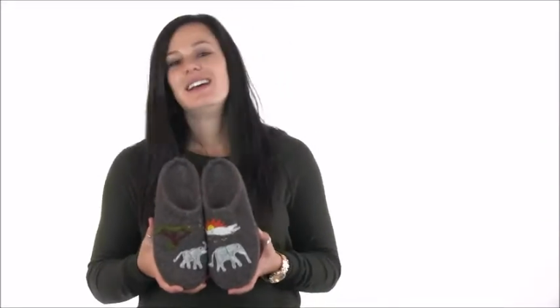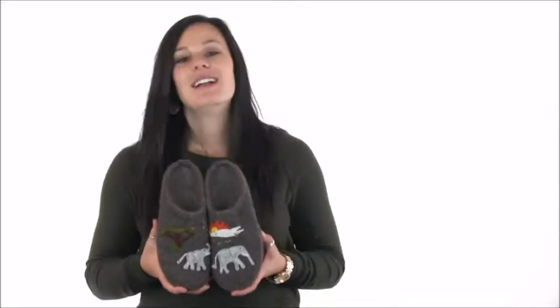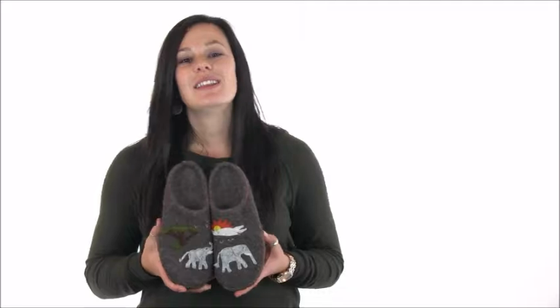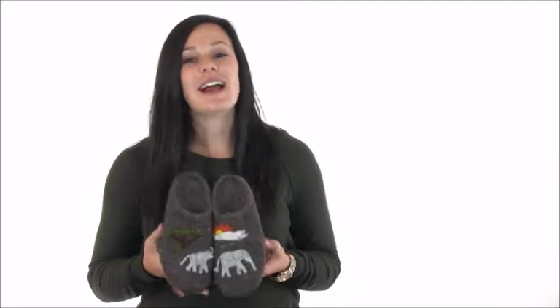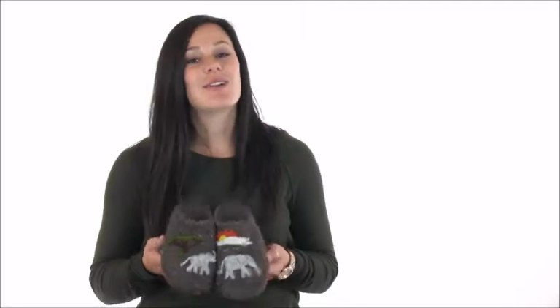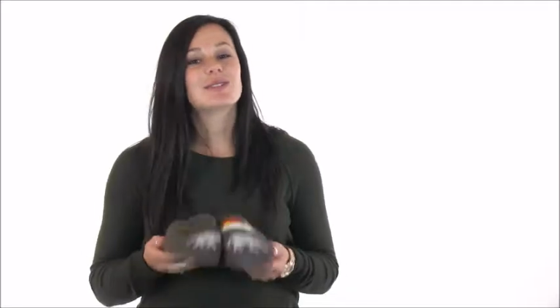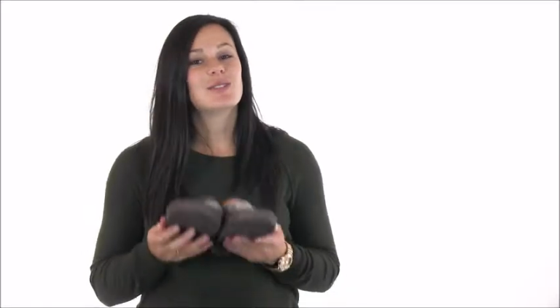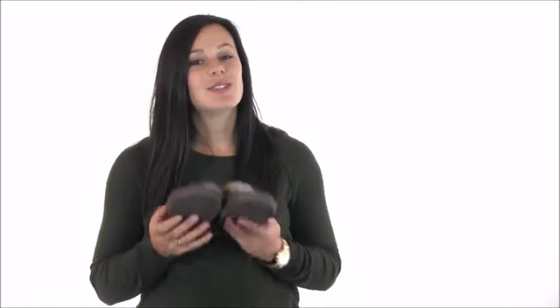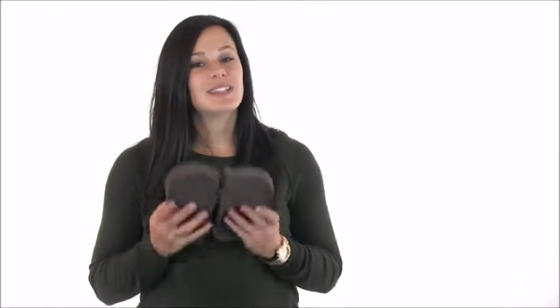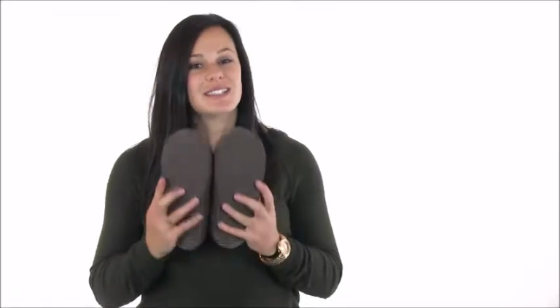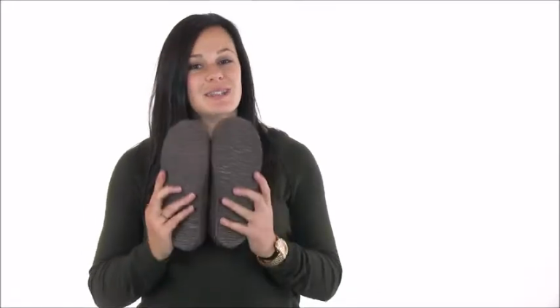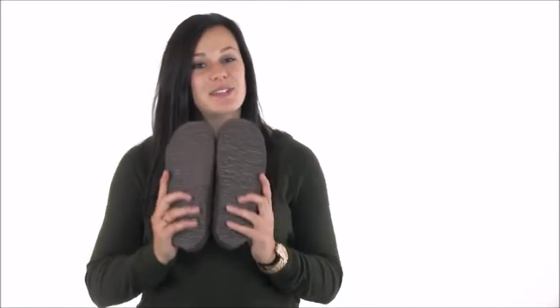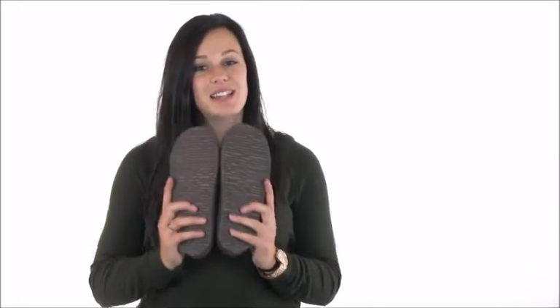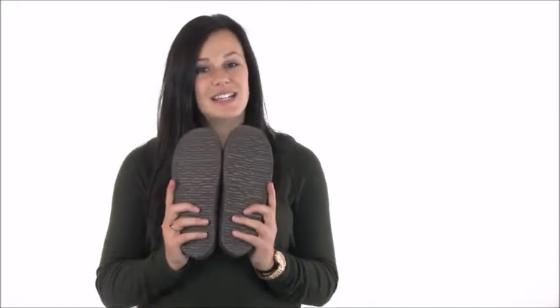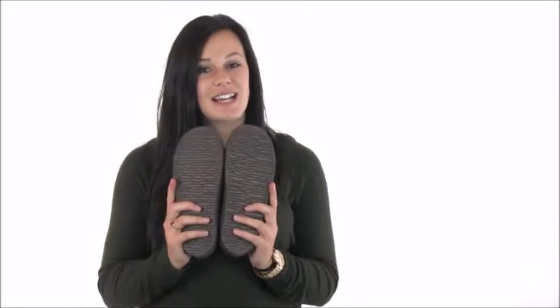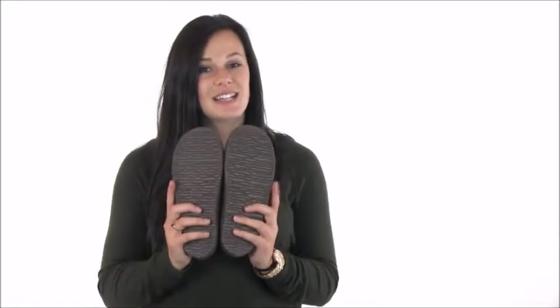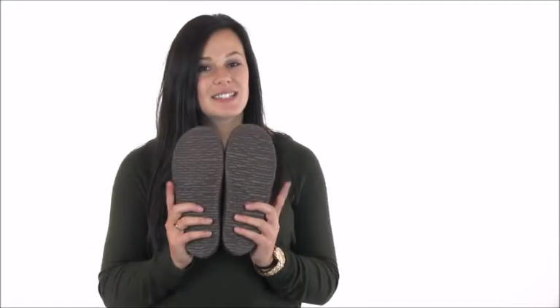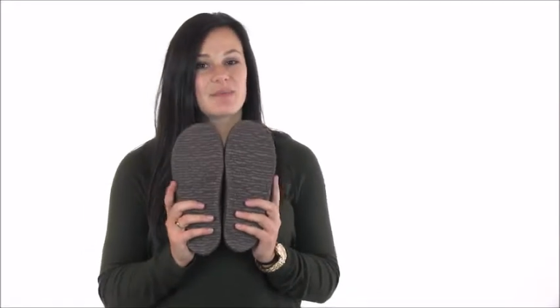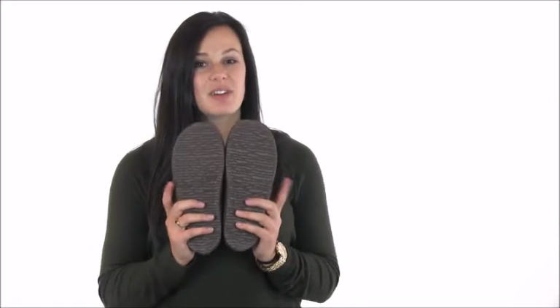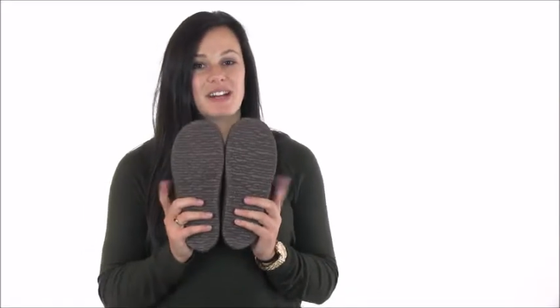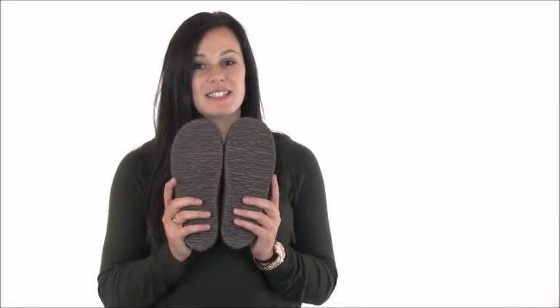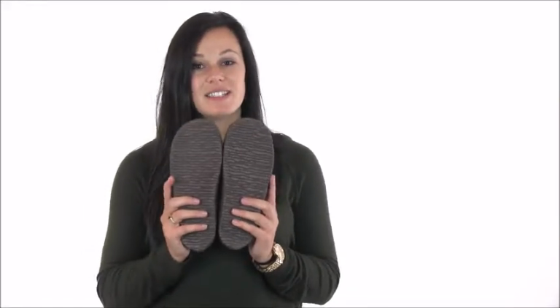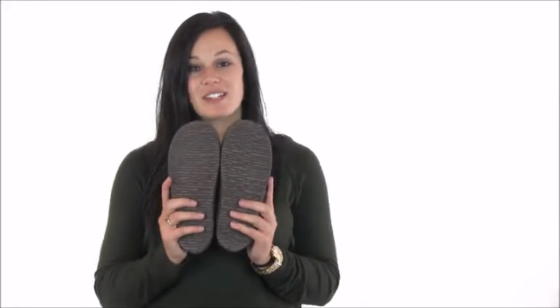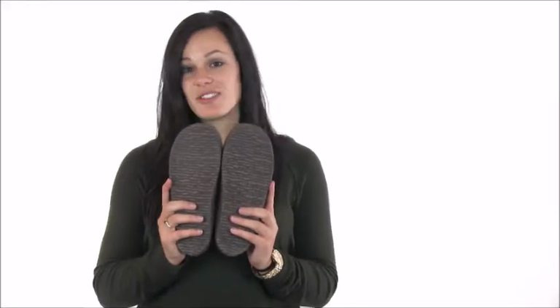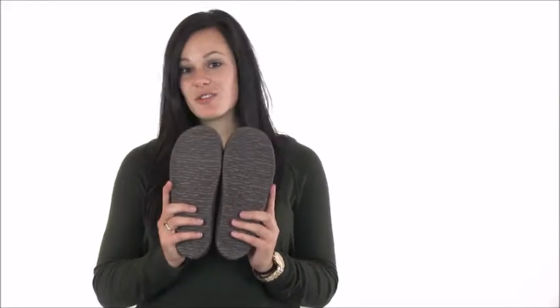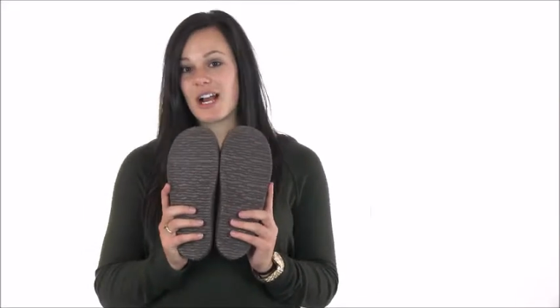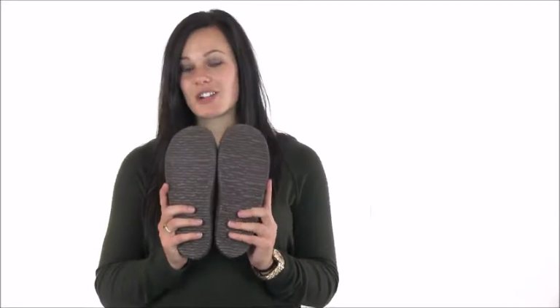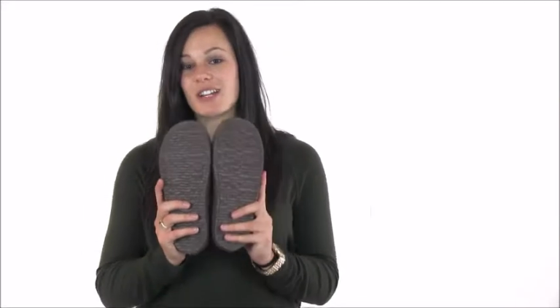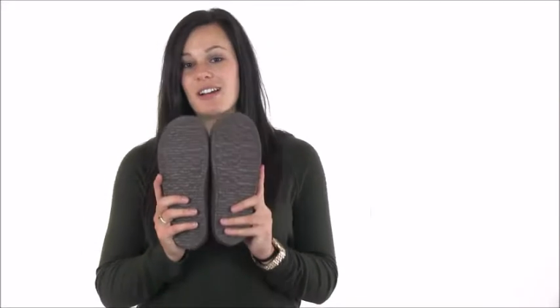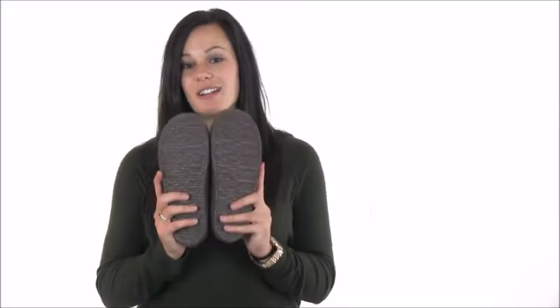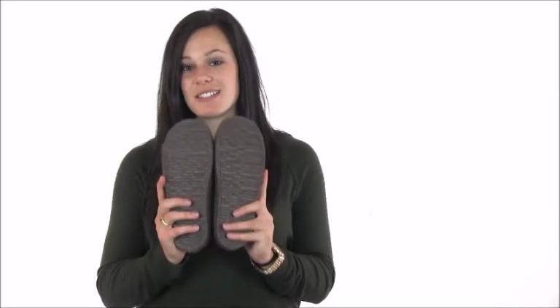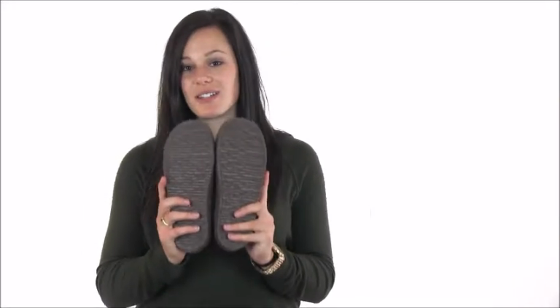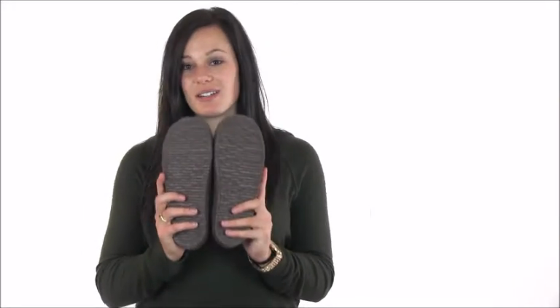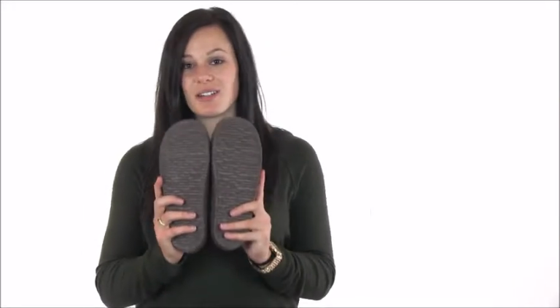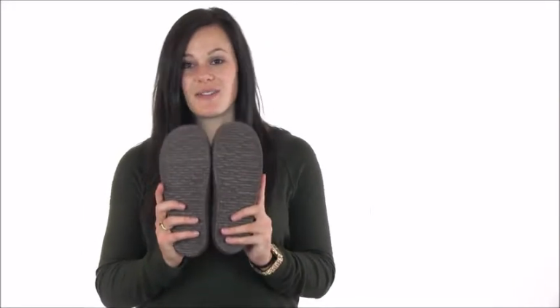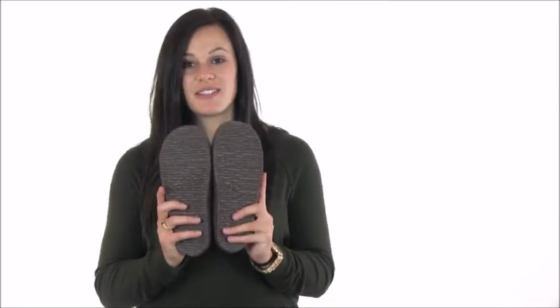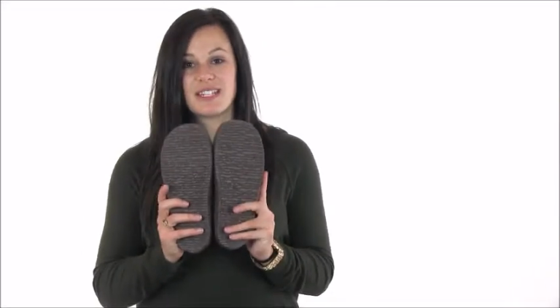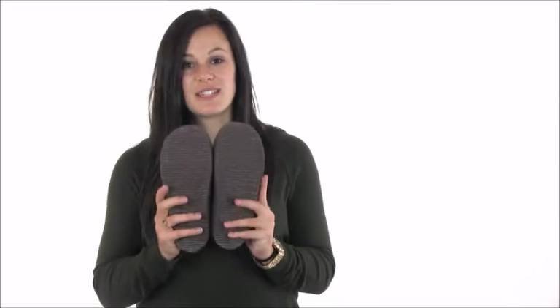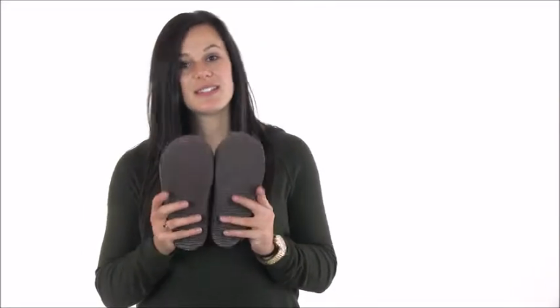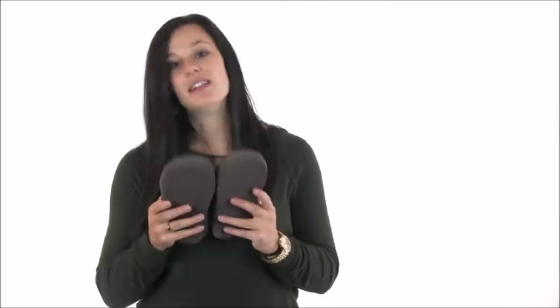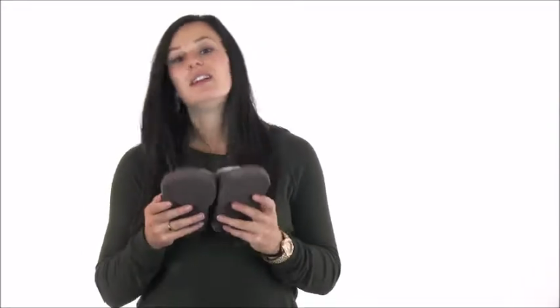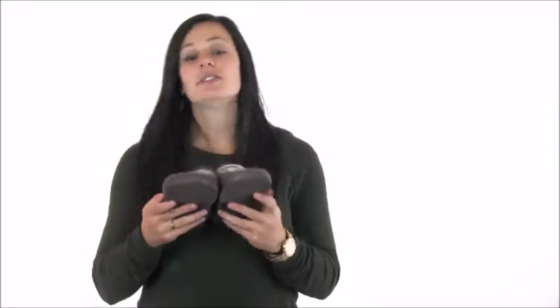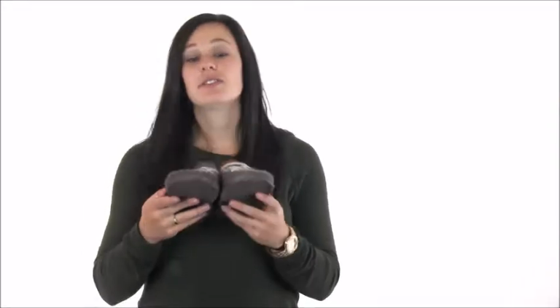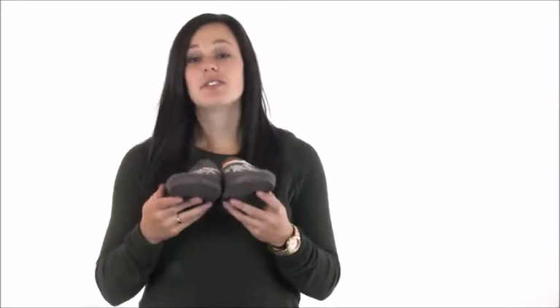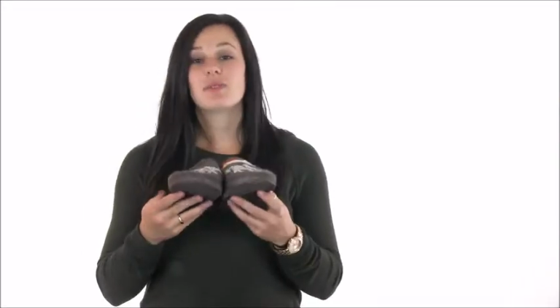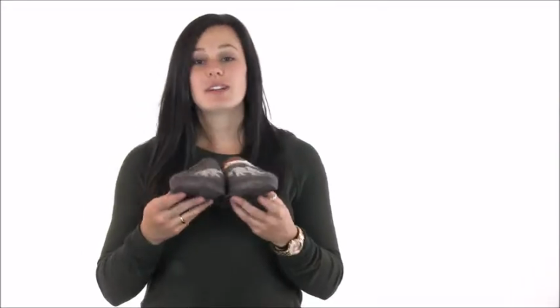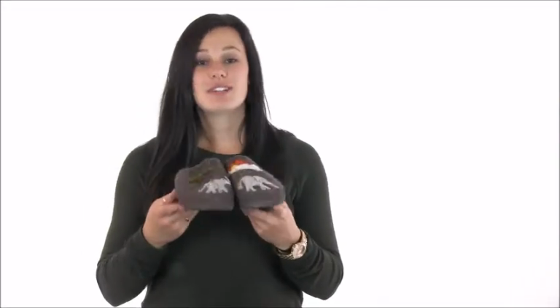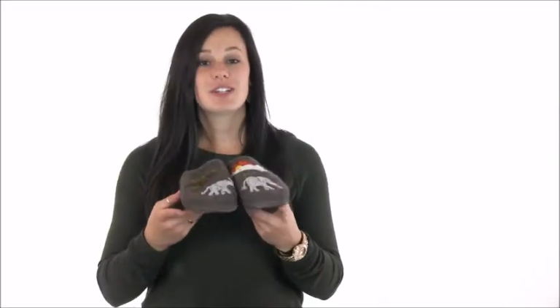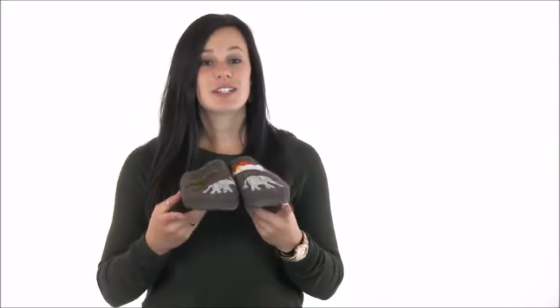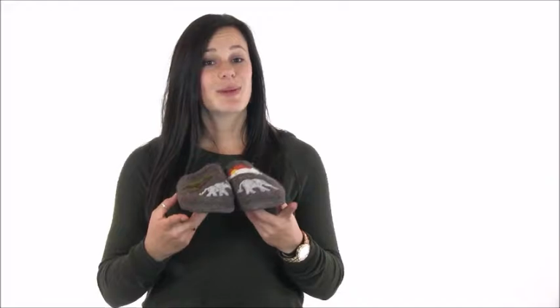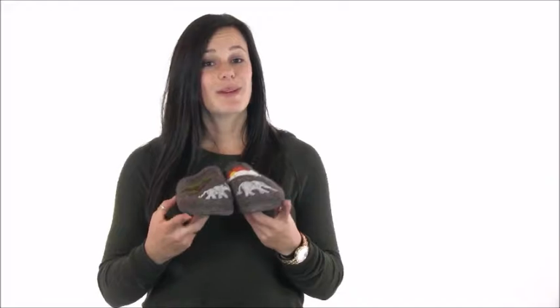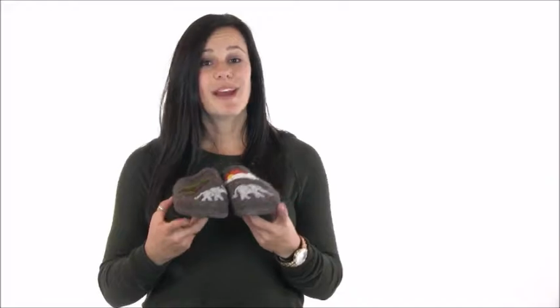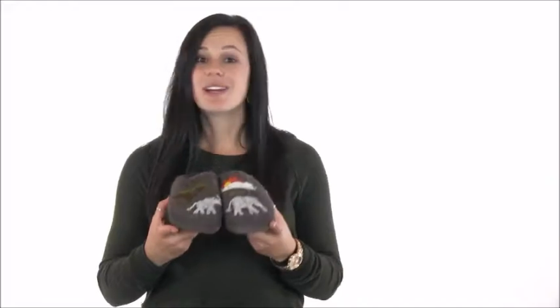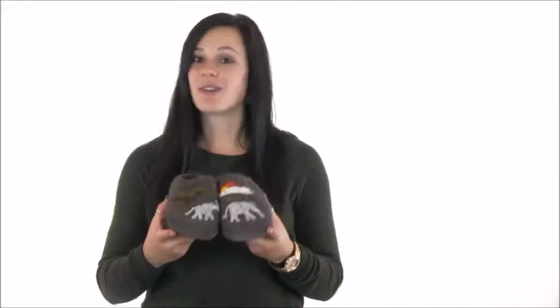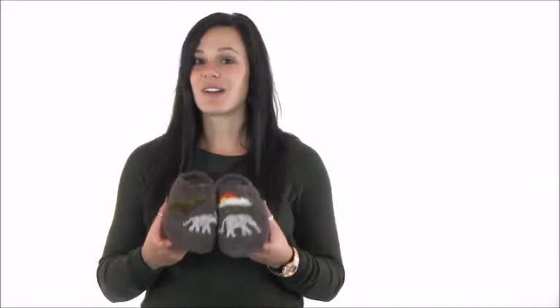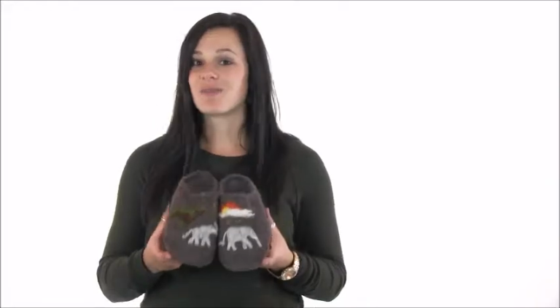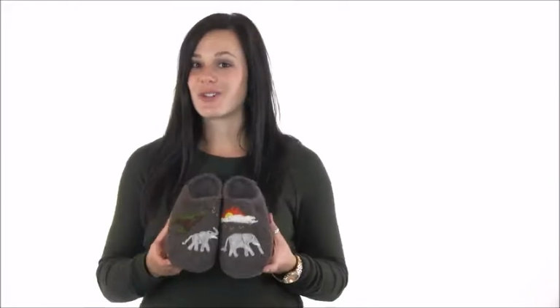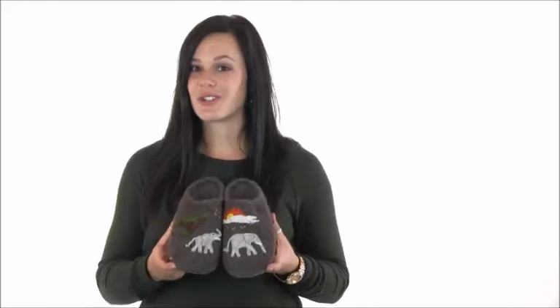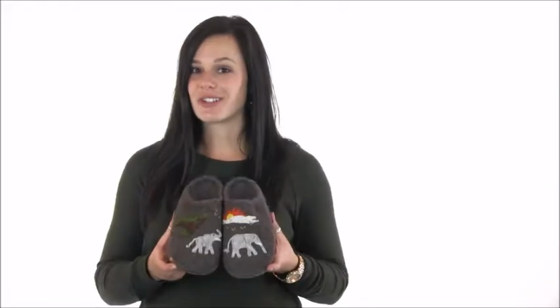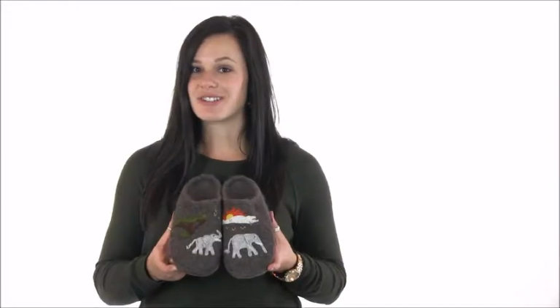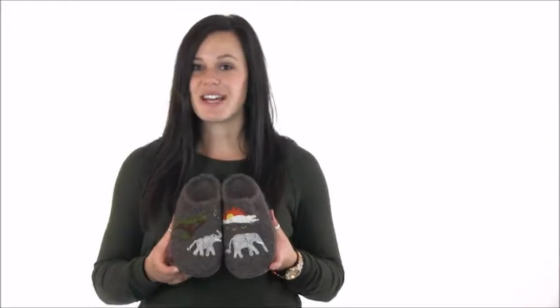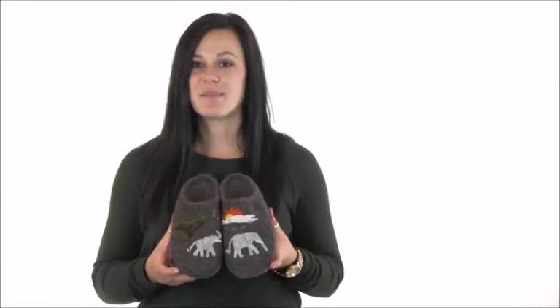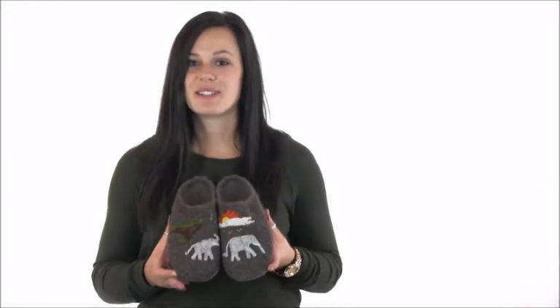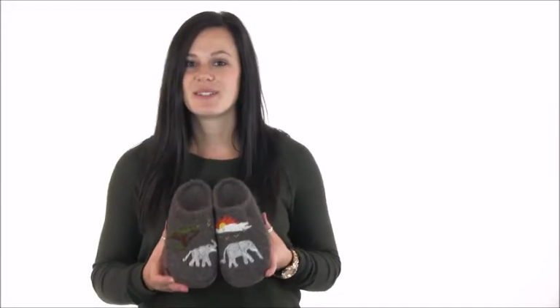The outsole is dipped in latex and provides additional traction on slicker surfaces, so you can wear these just about anywhere with sure steps.